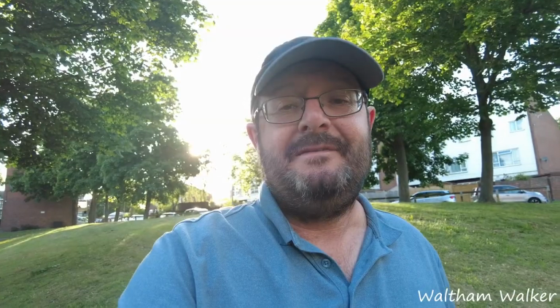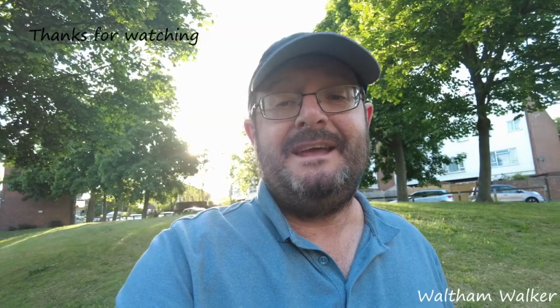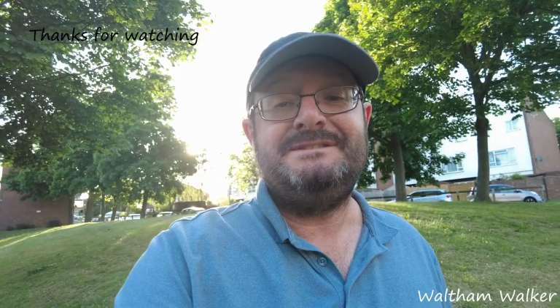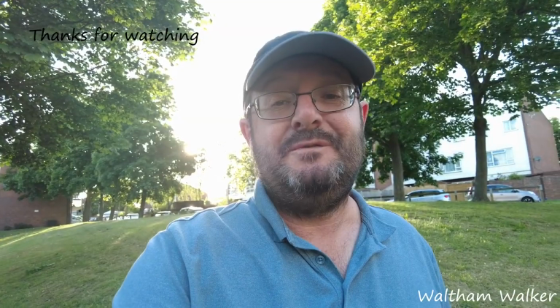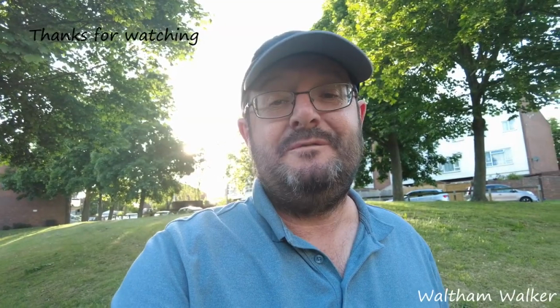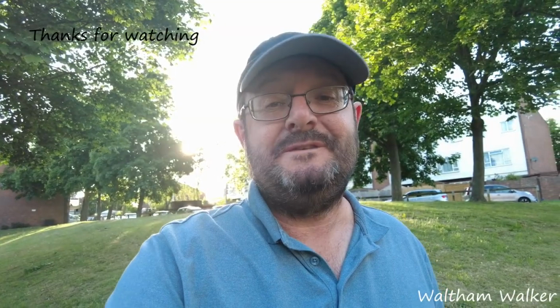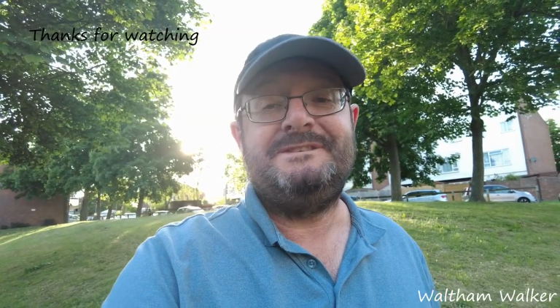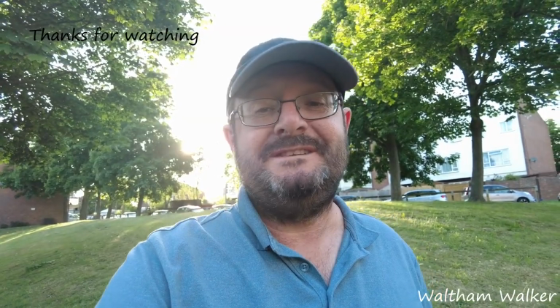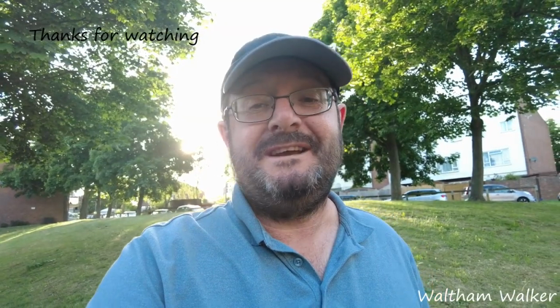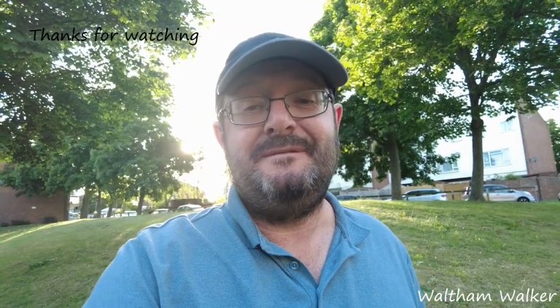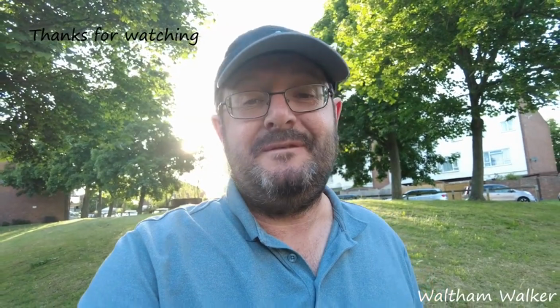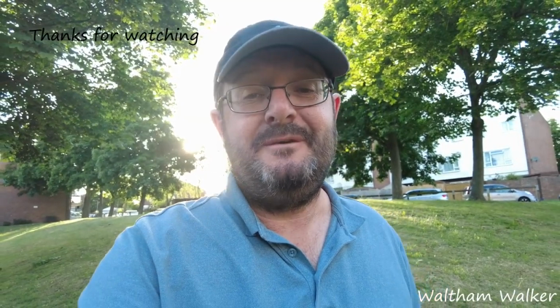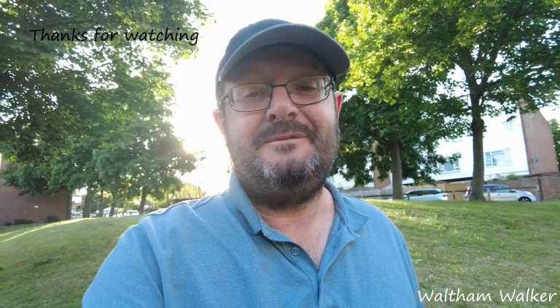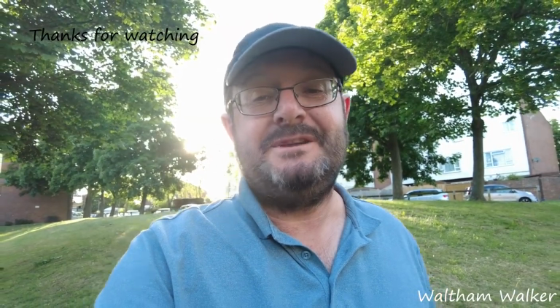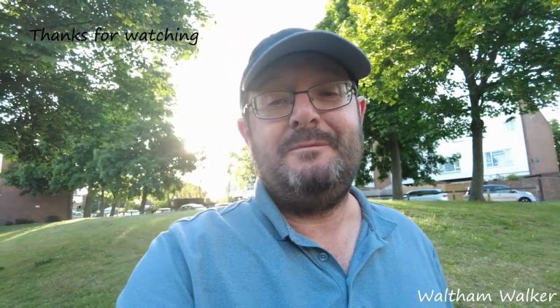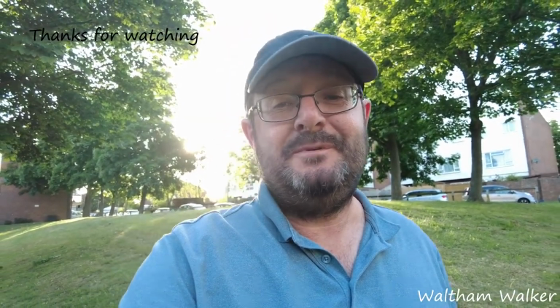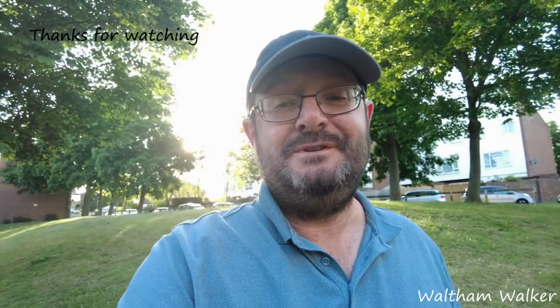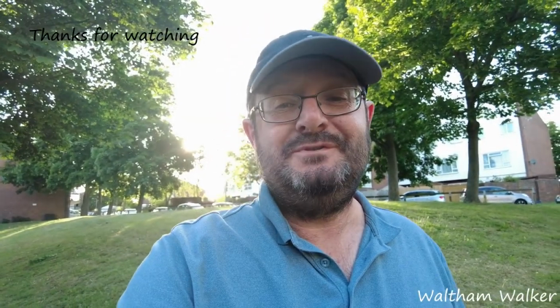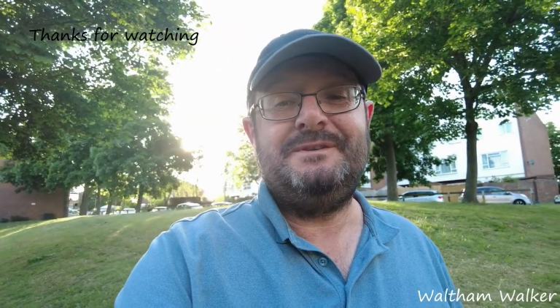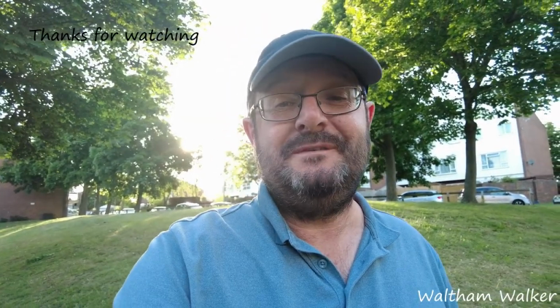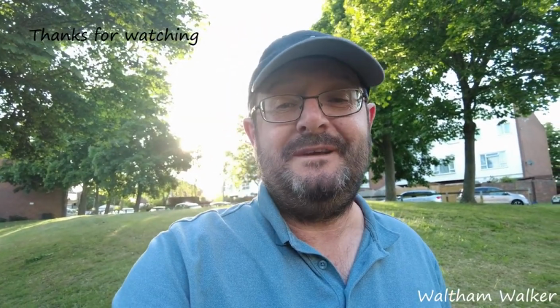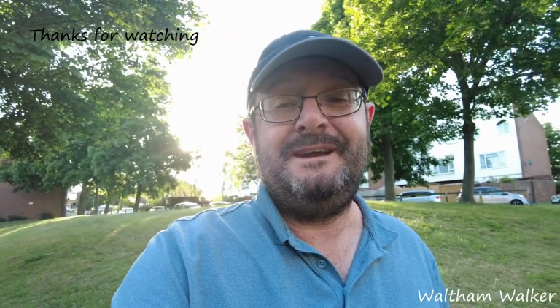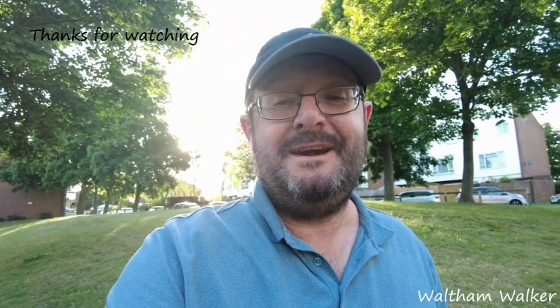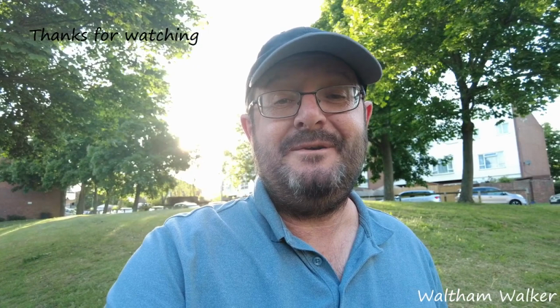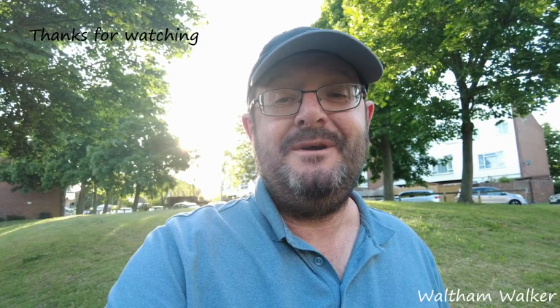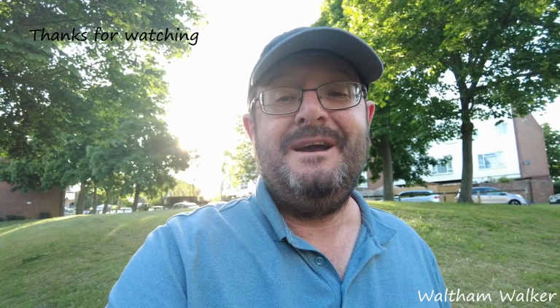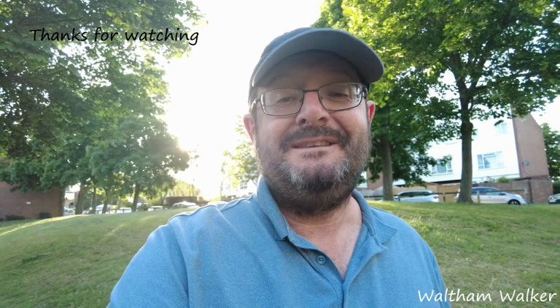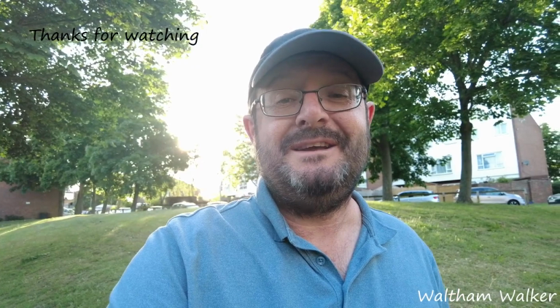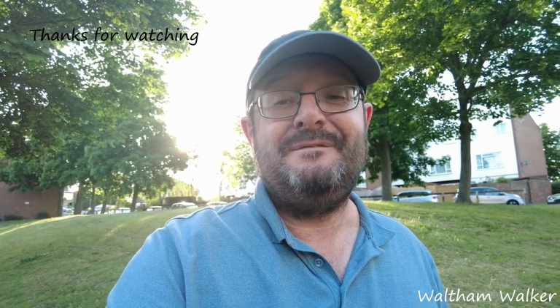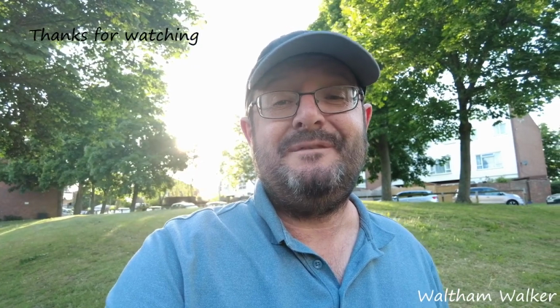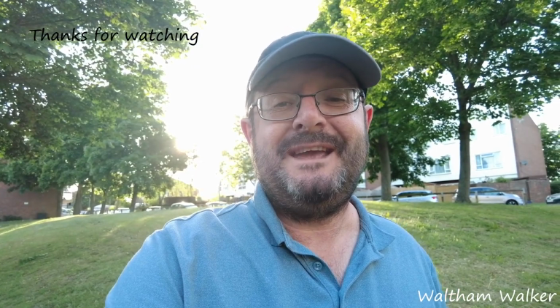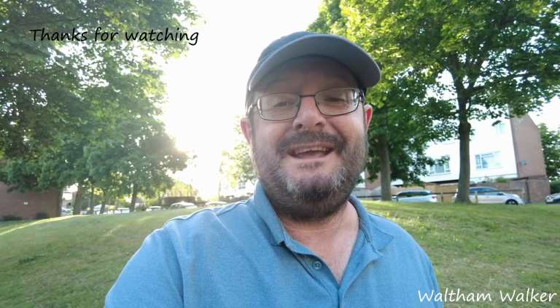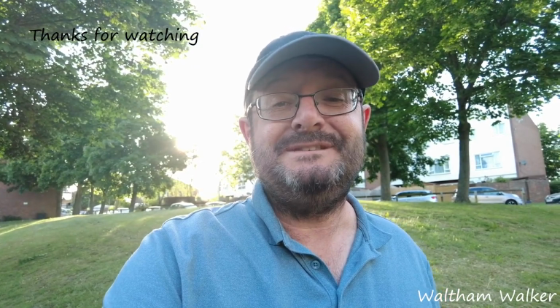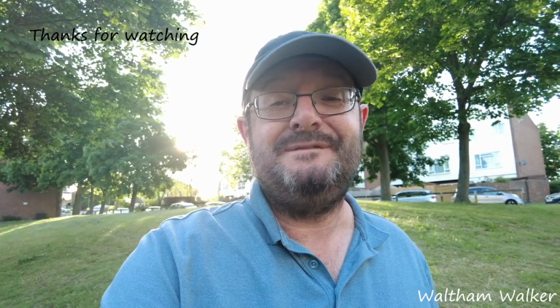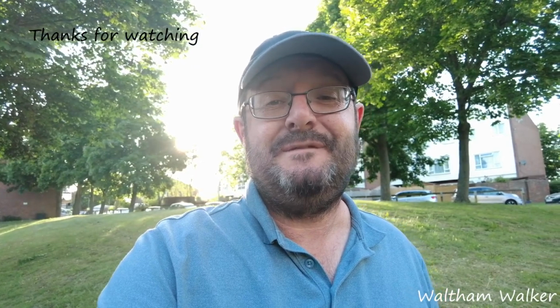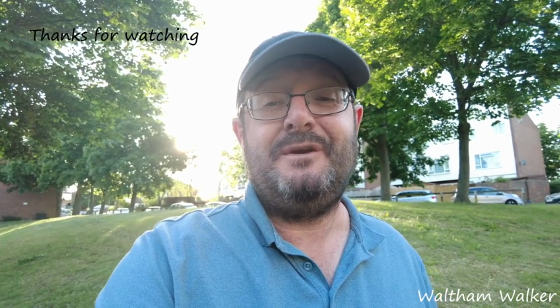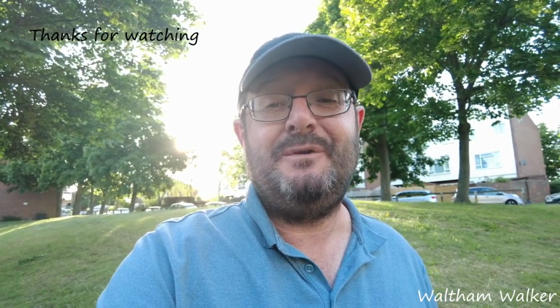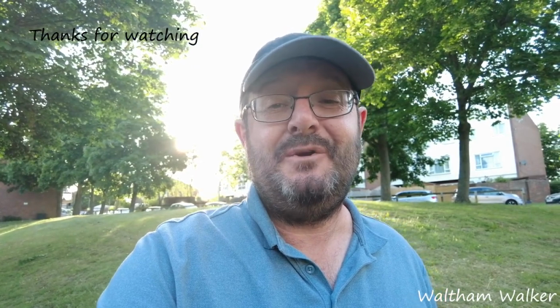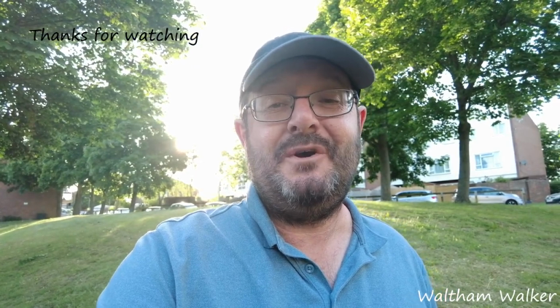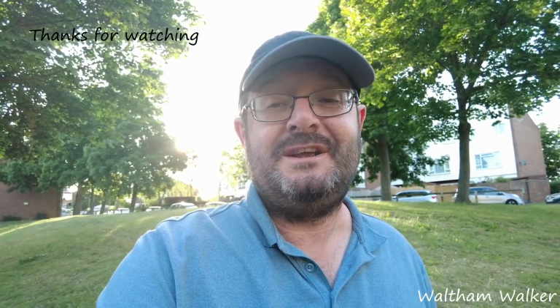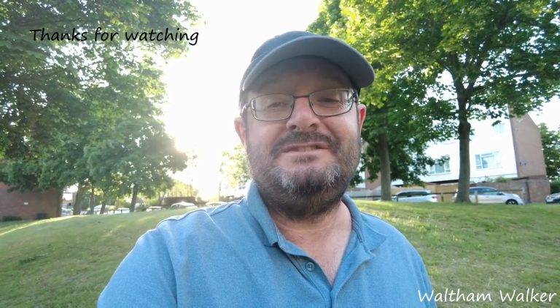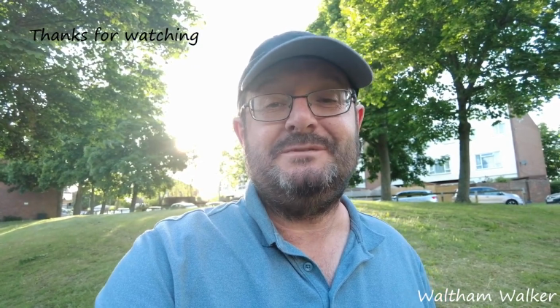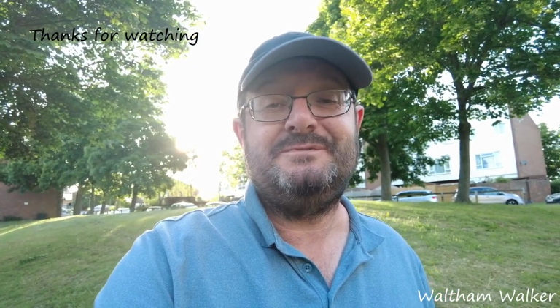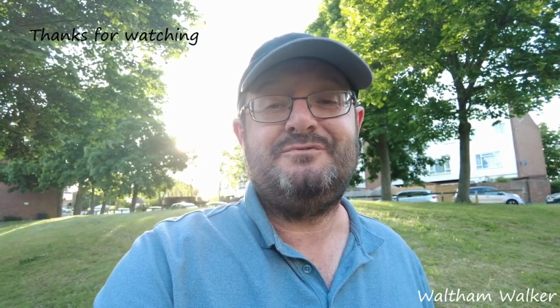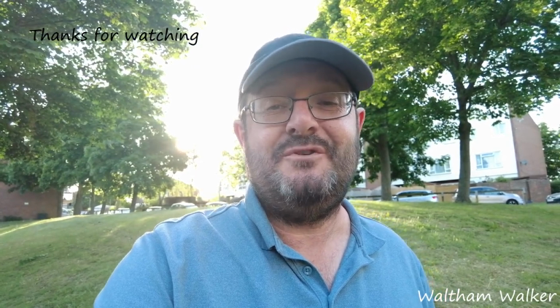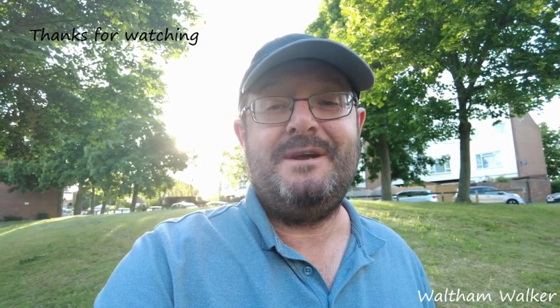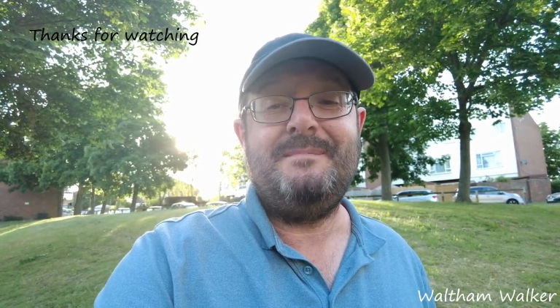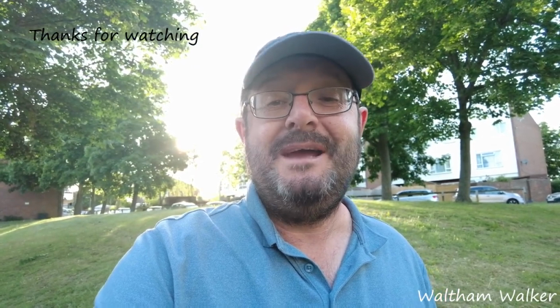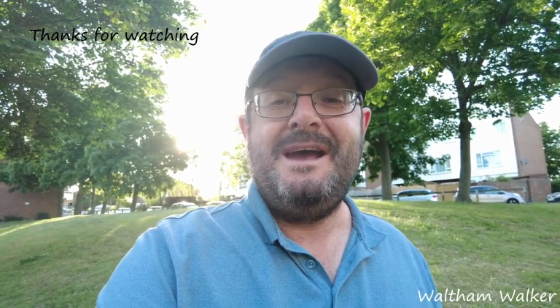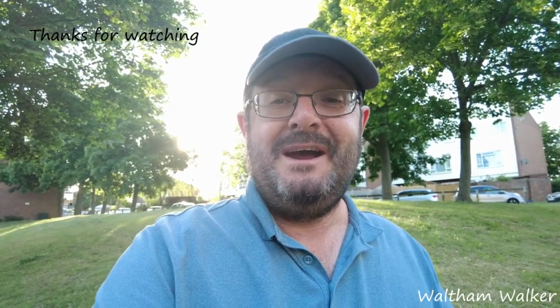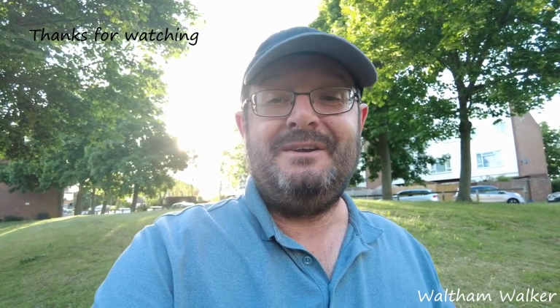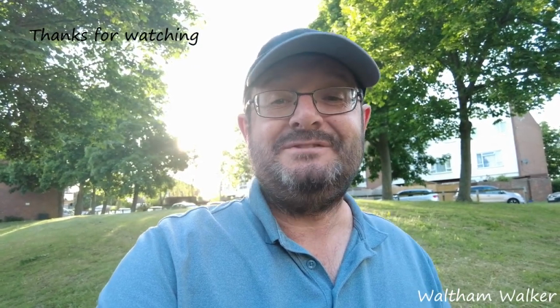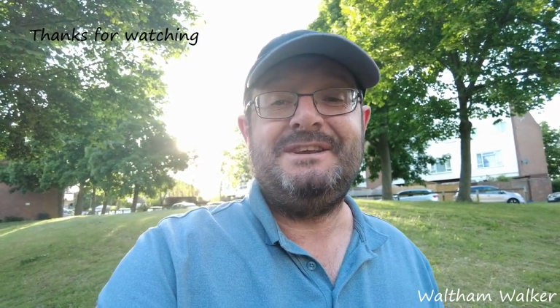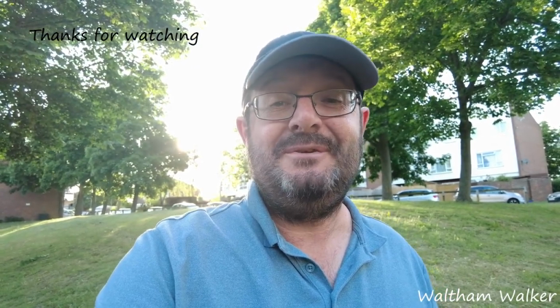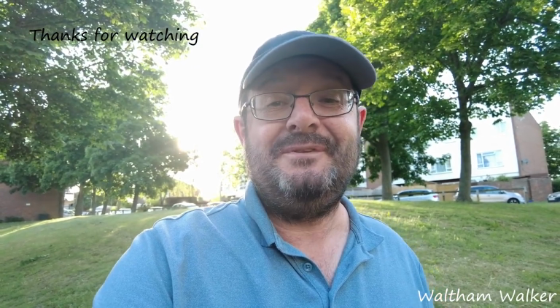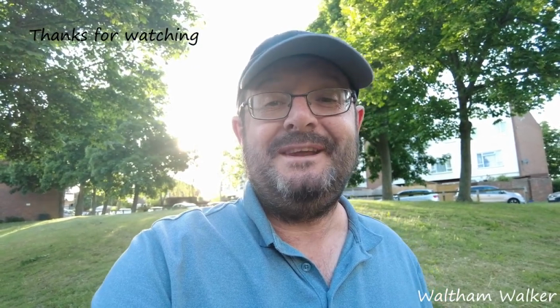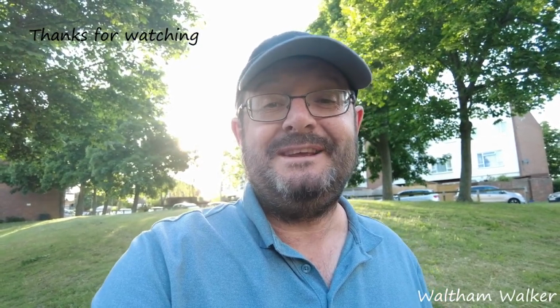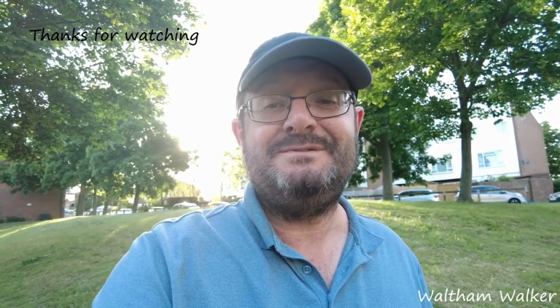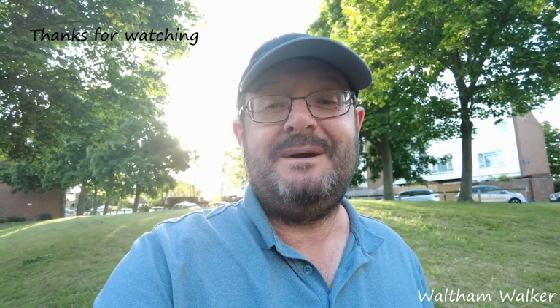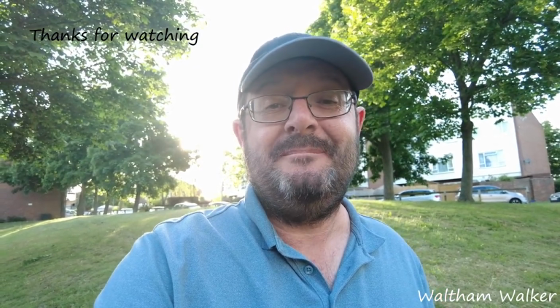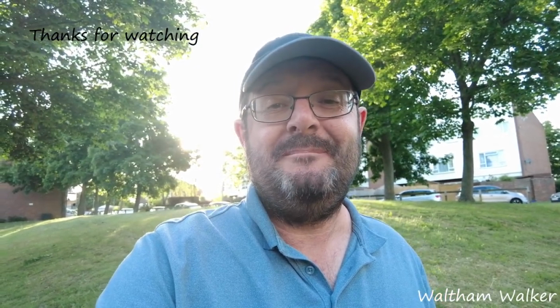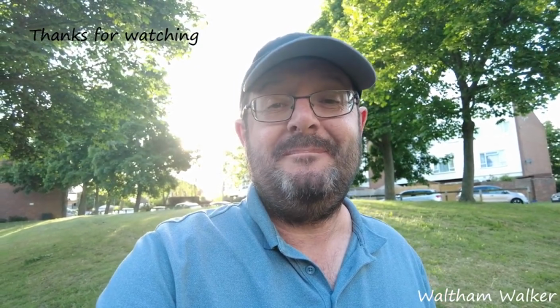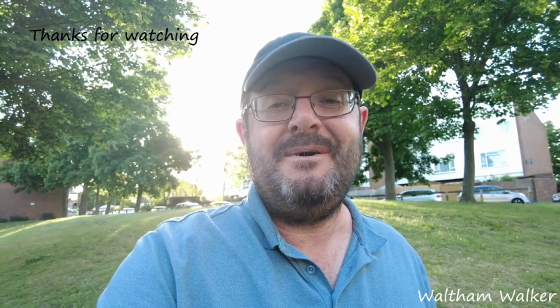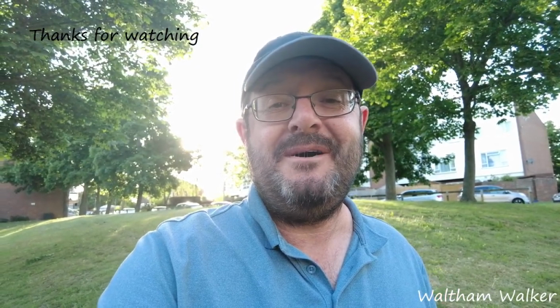That's all for today folks — hope you enjoyed the video. Don't forget to follow, like and subscribe, and I'll see you on the next one. Bye!